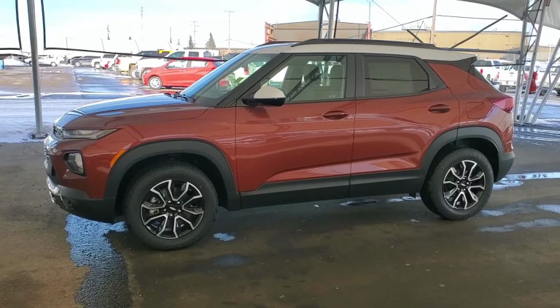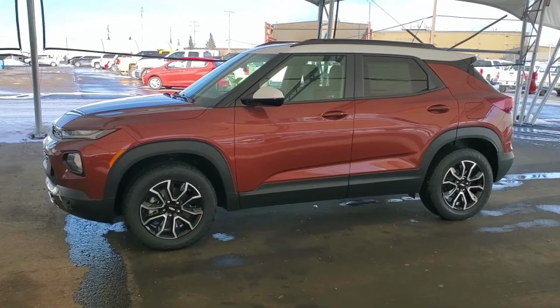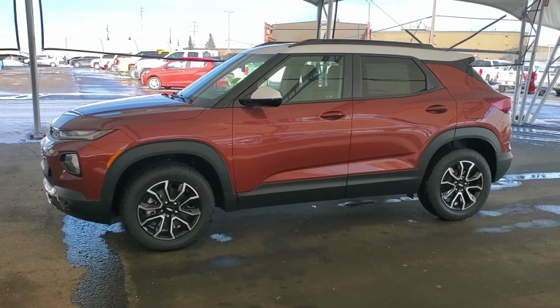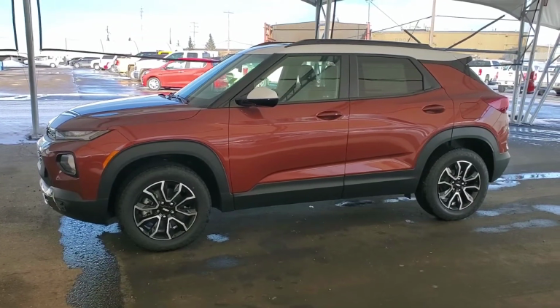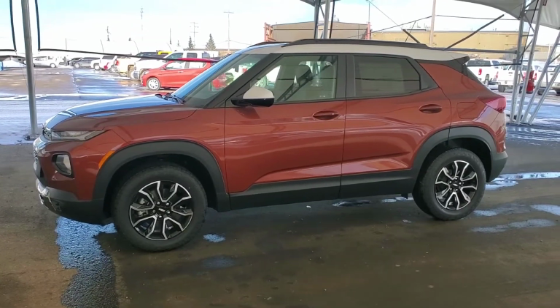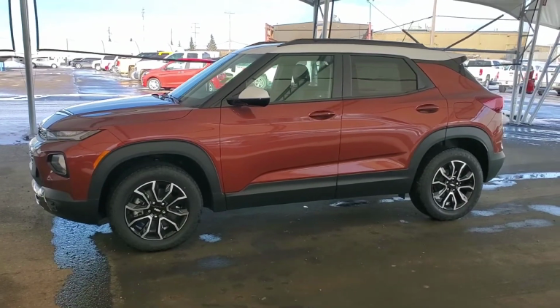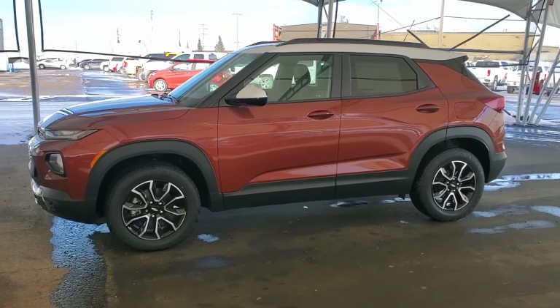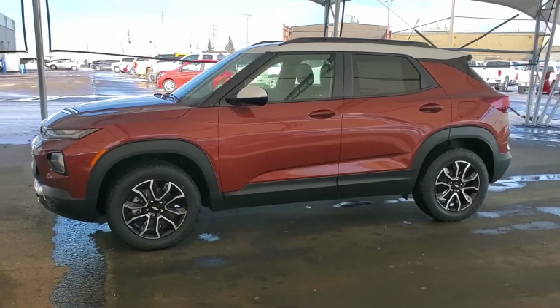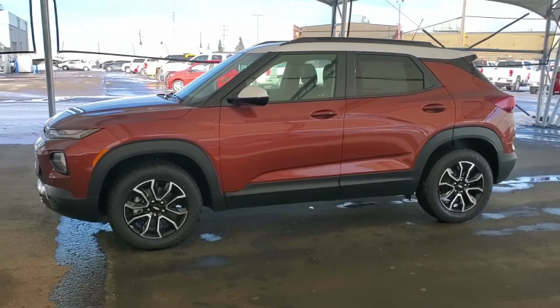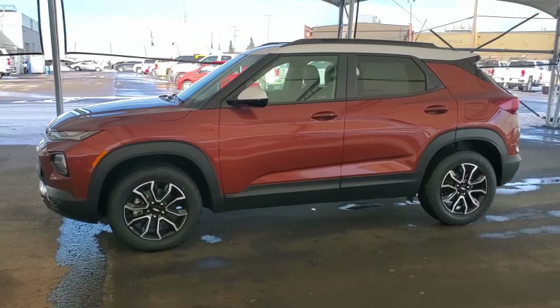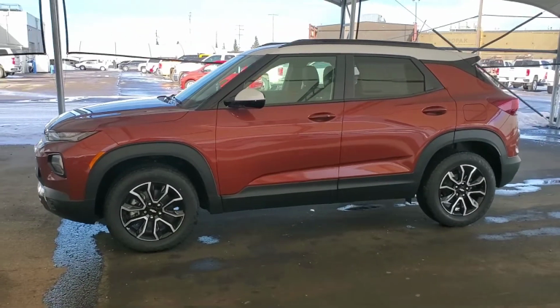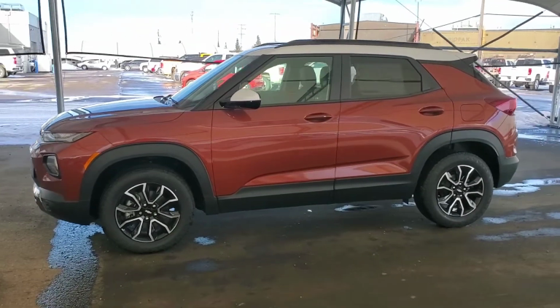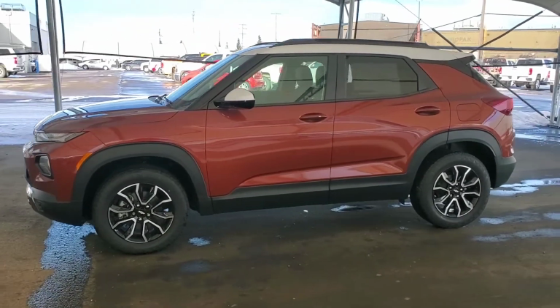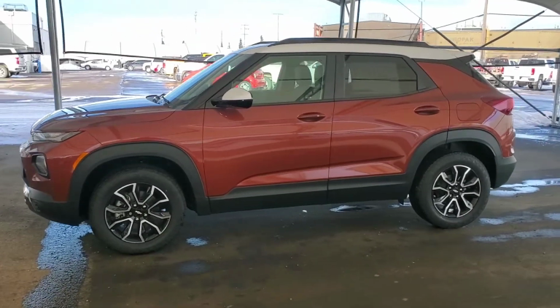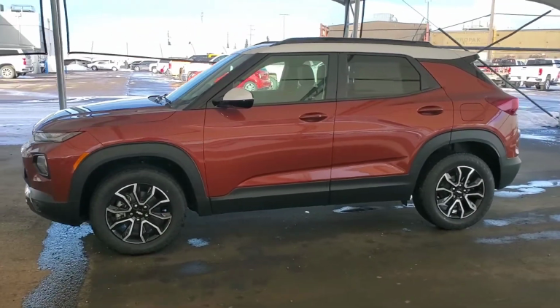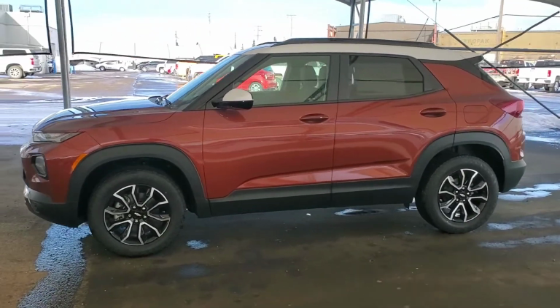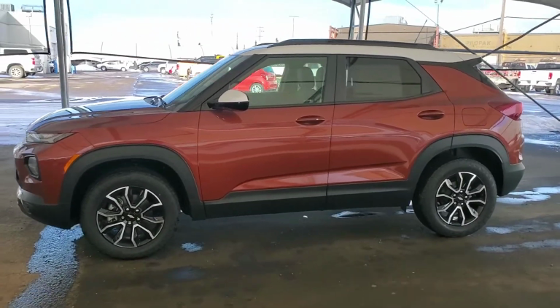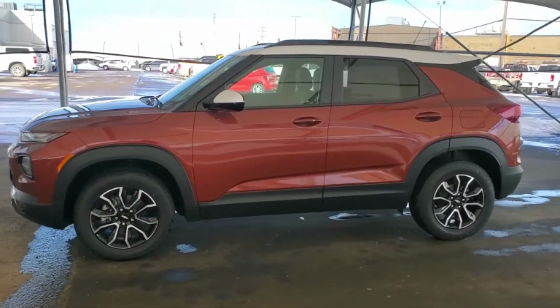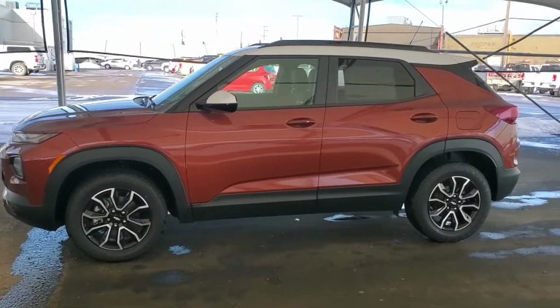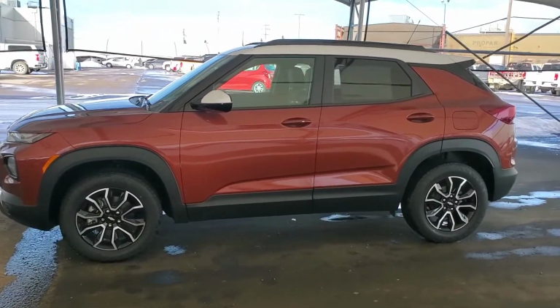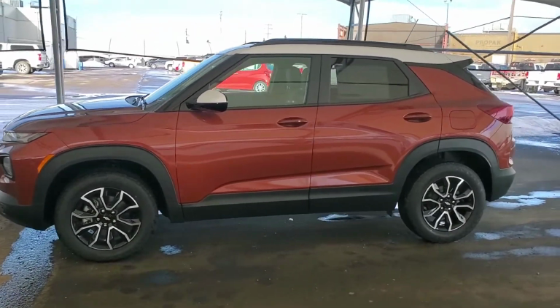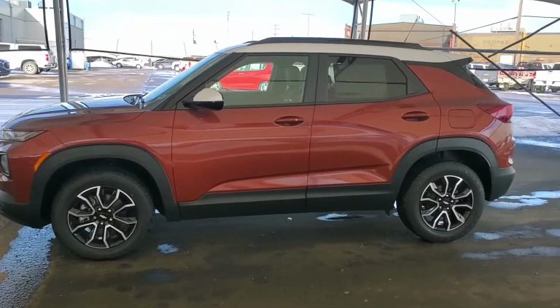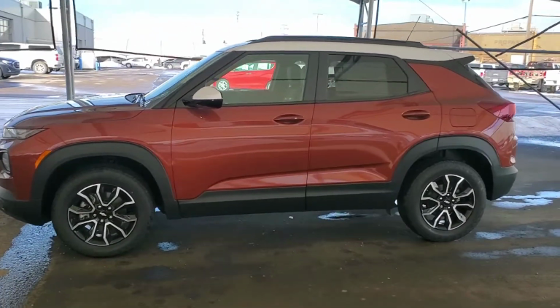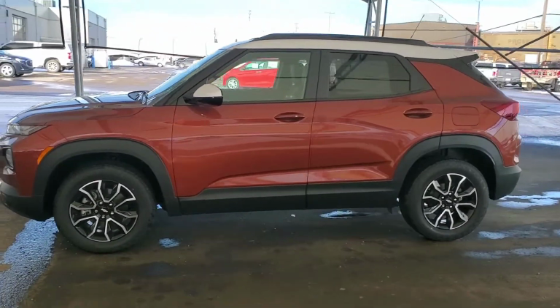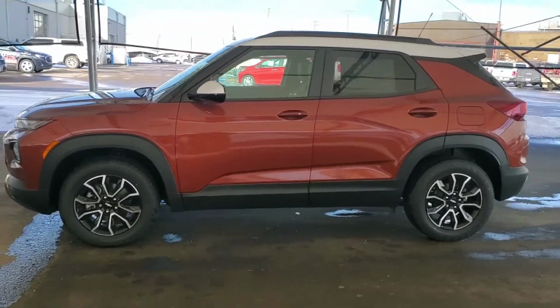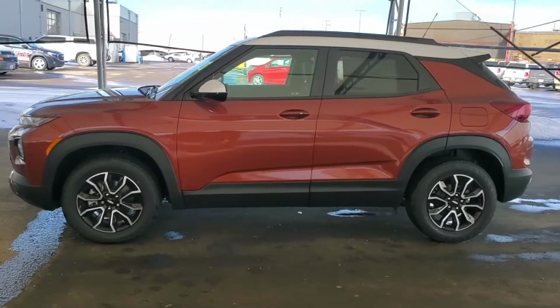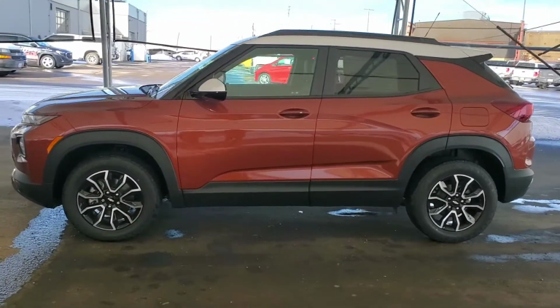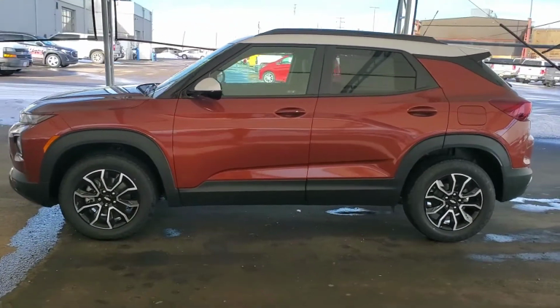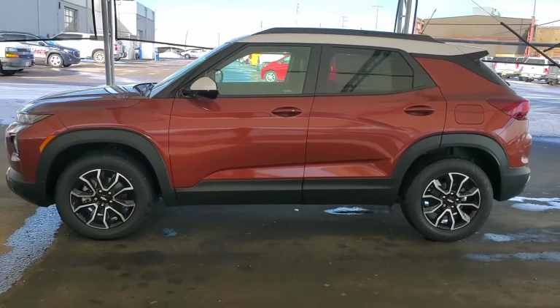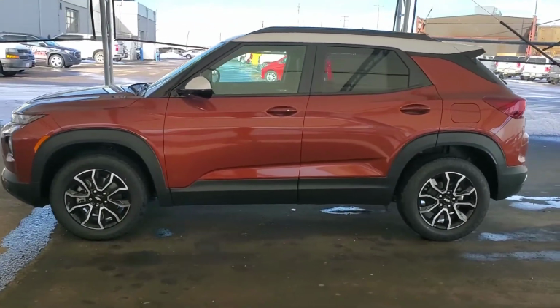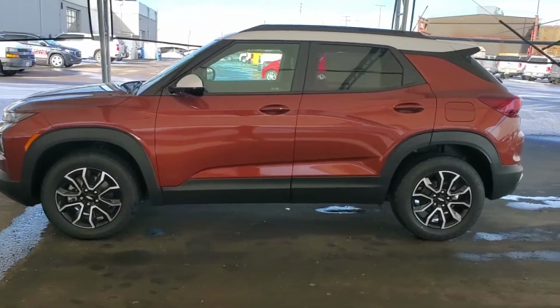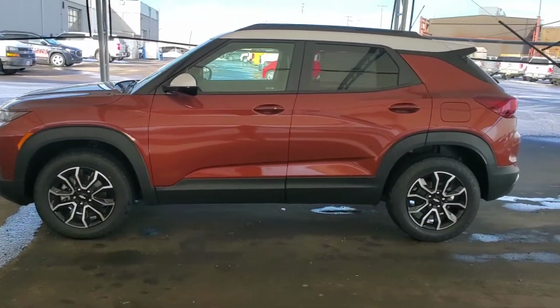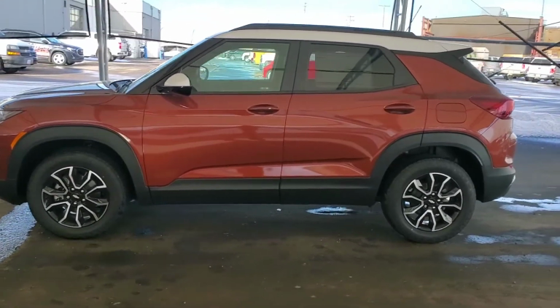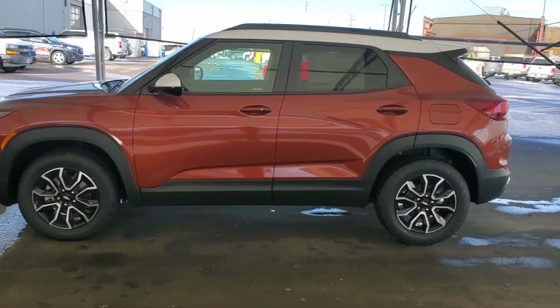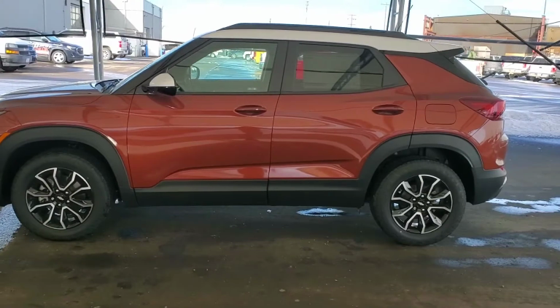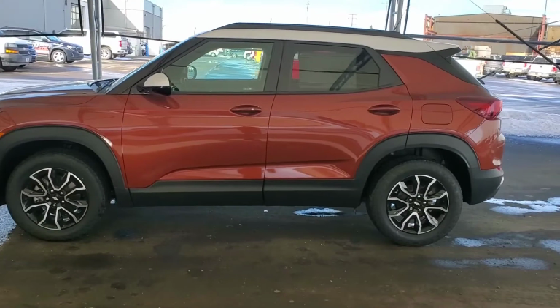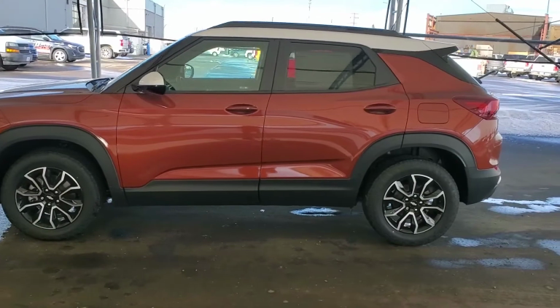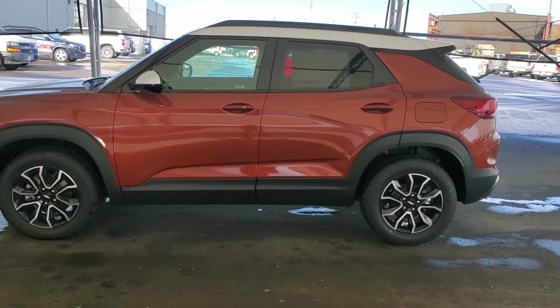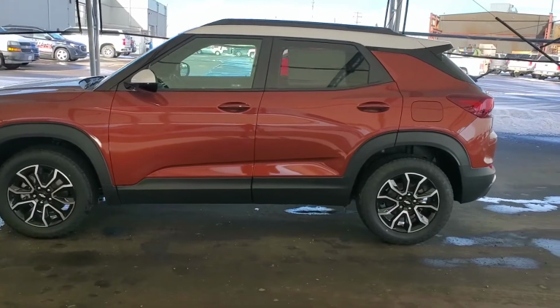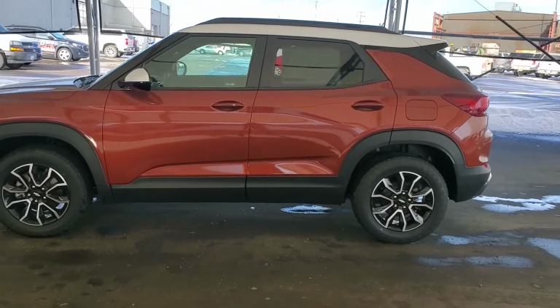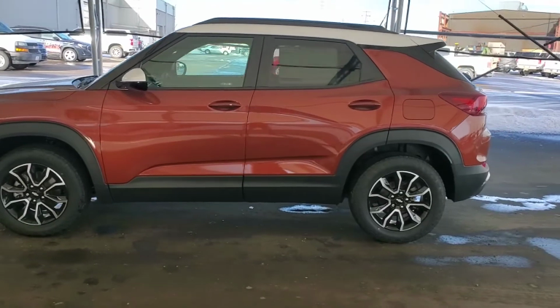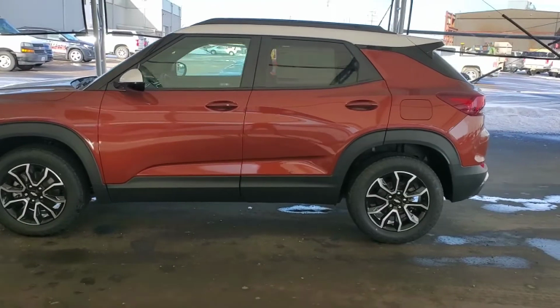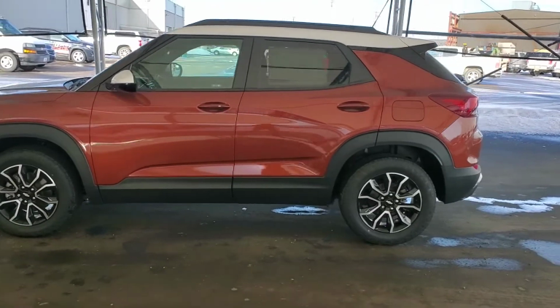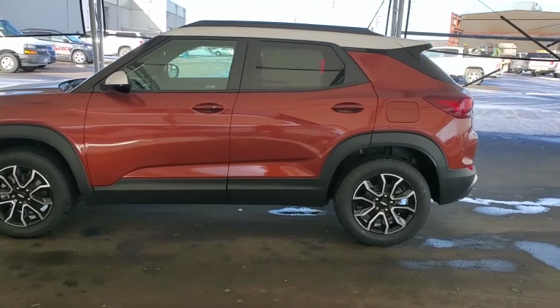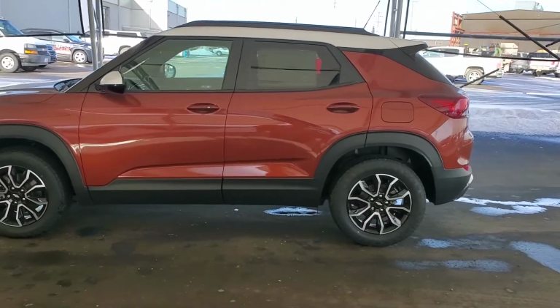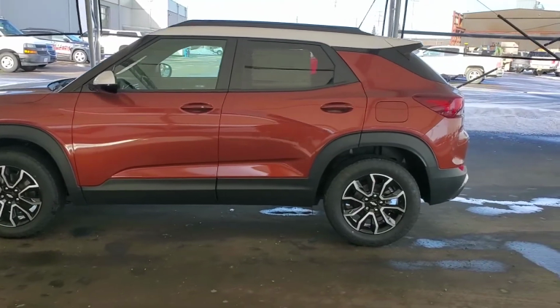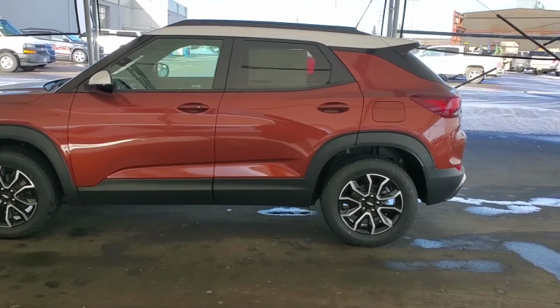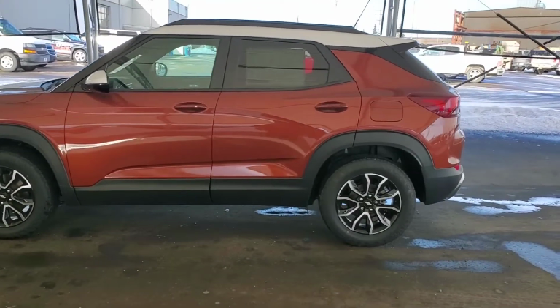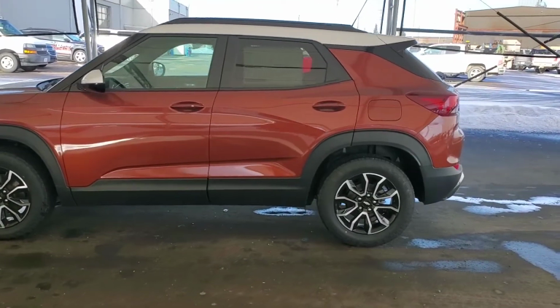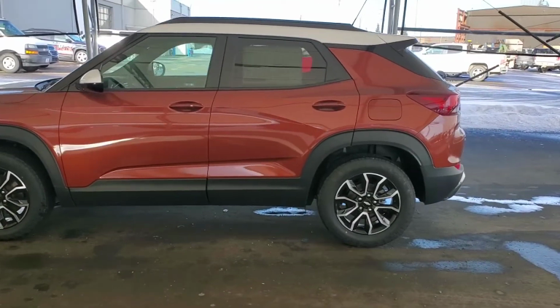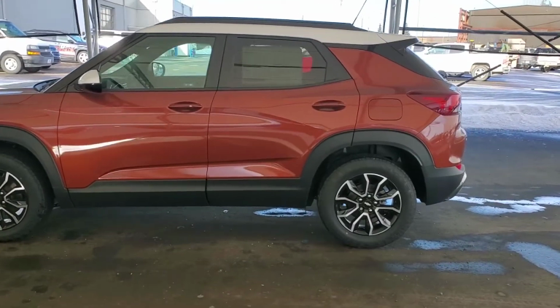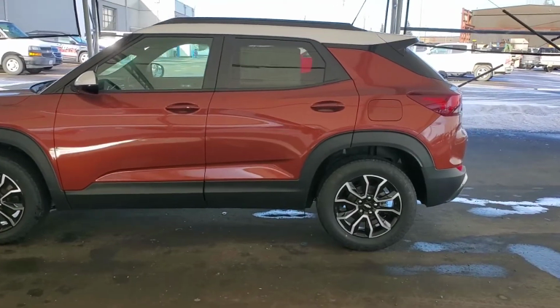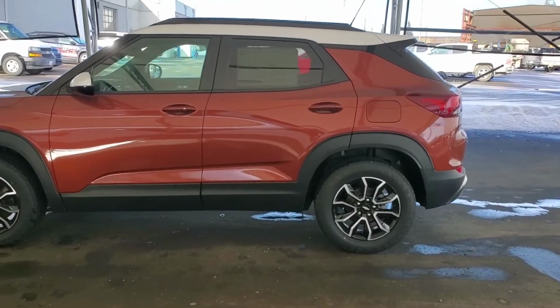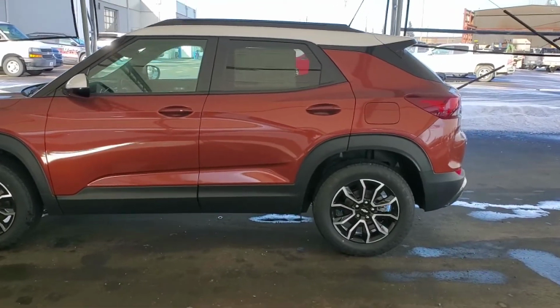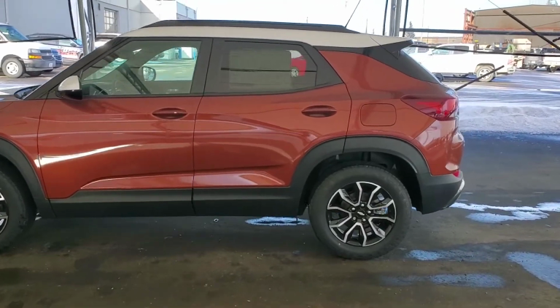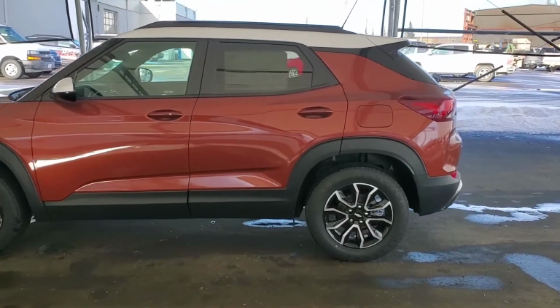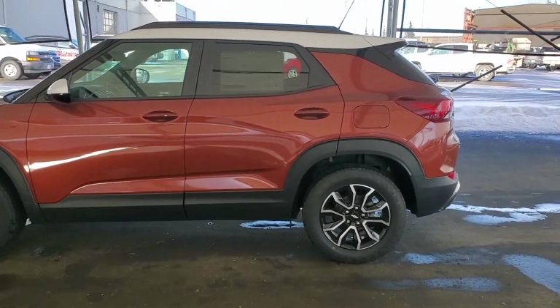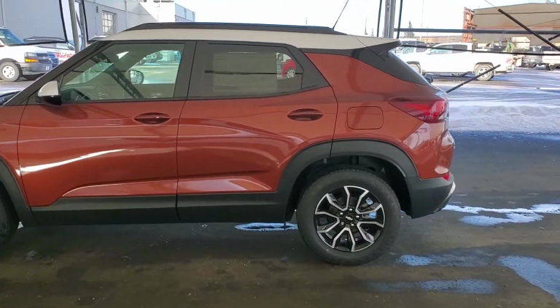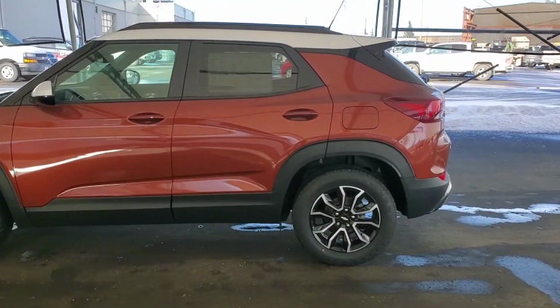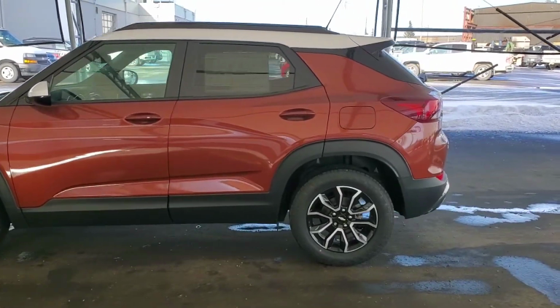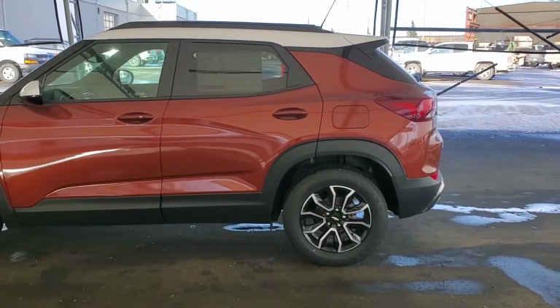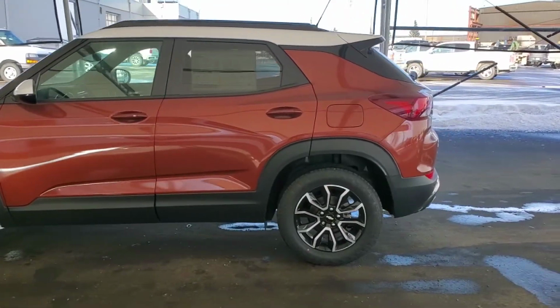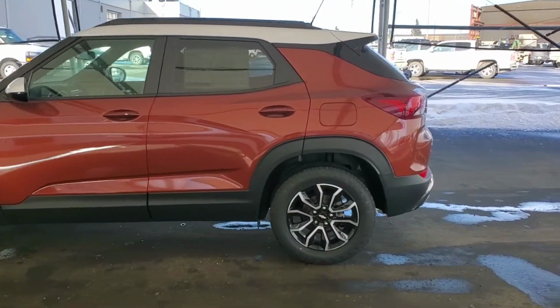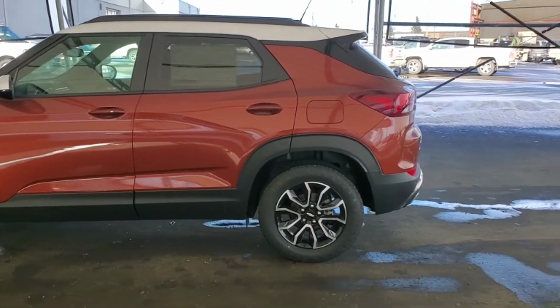Welcome to Davis Chevrolet. Check out this brand new 2021 Chevy Trailblazer in Dark Copper Metallic.